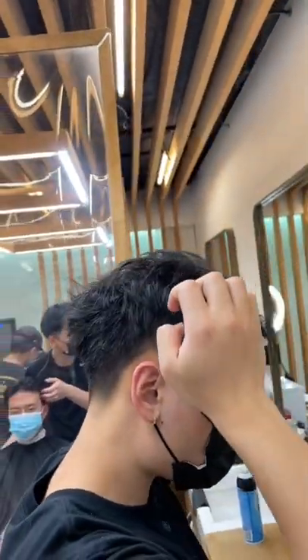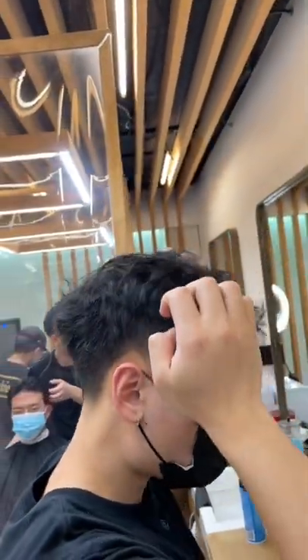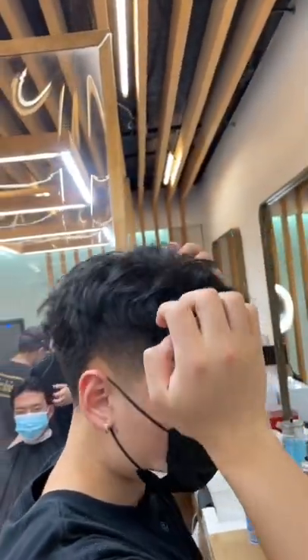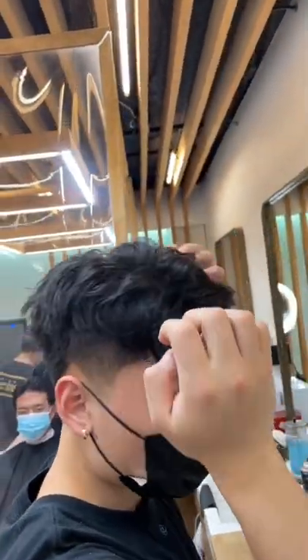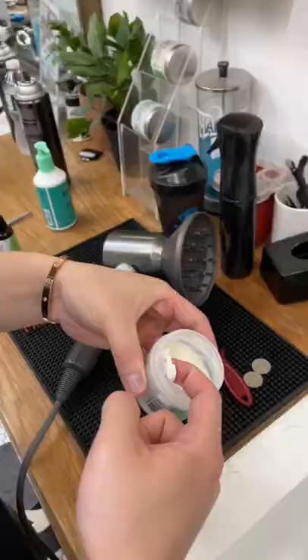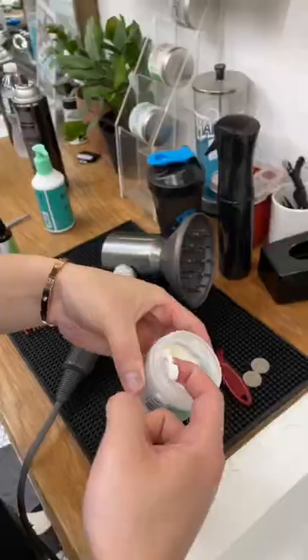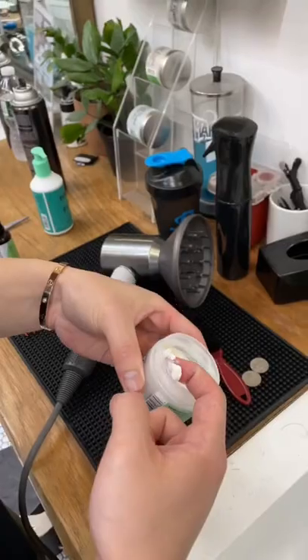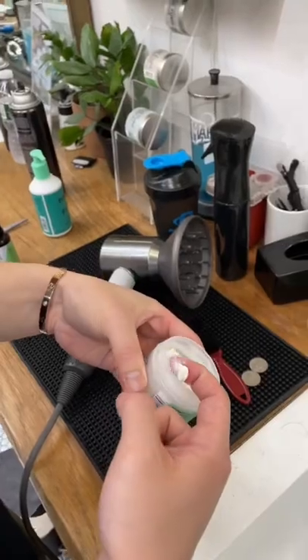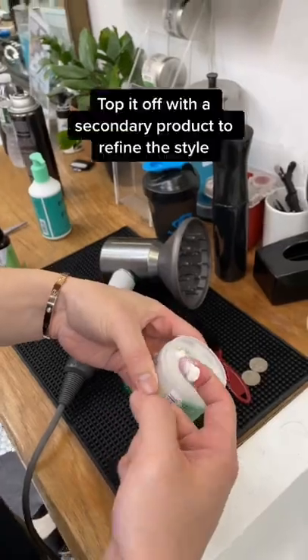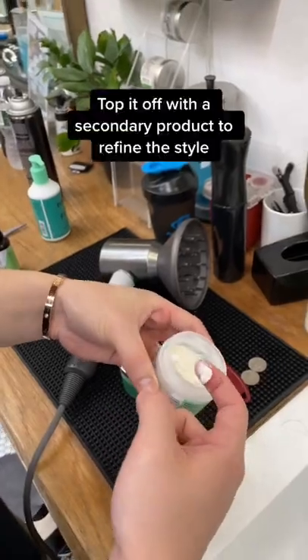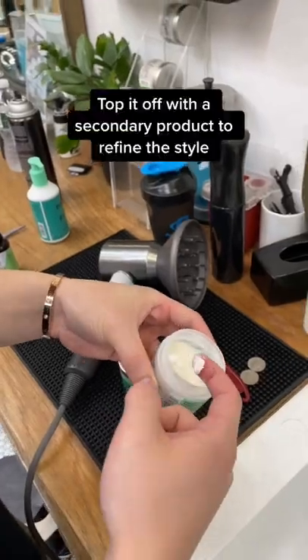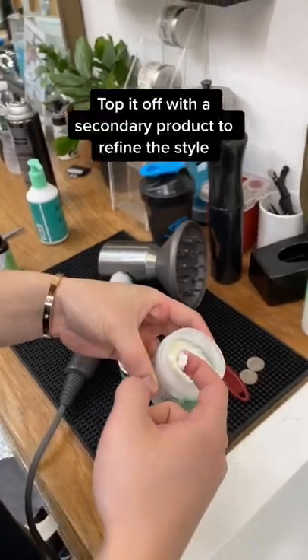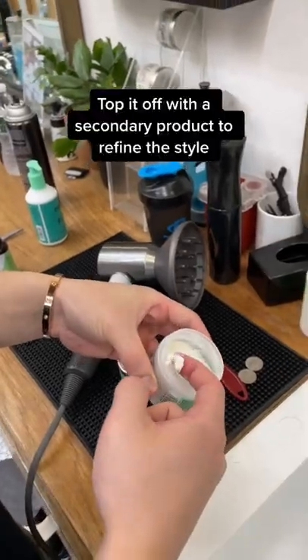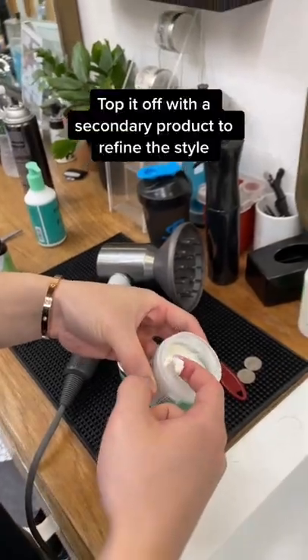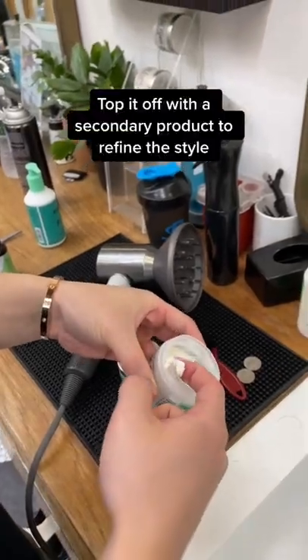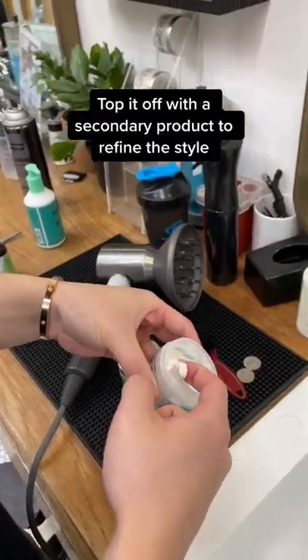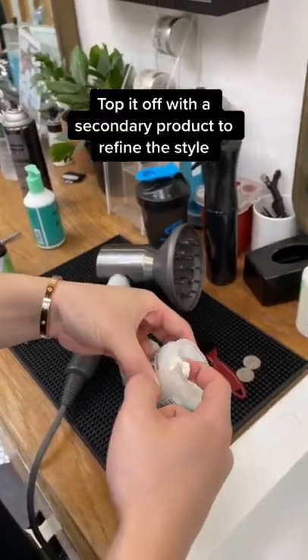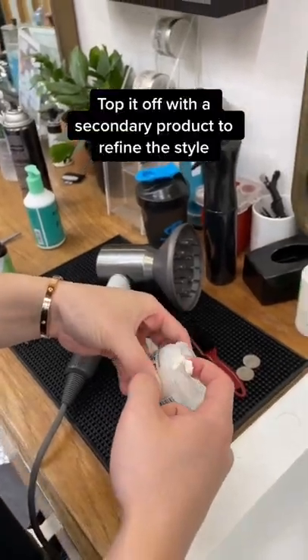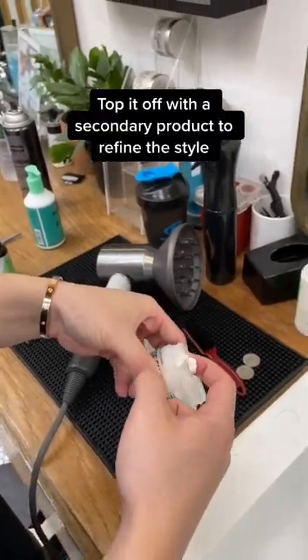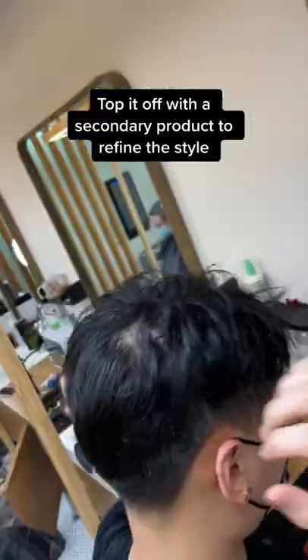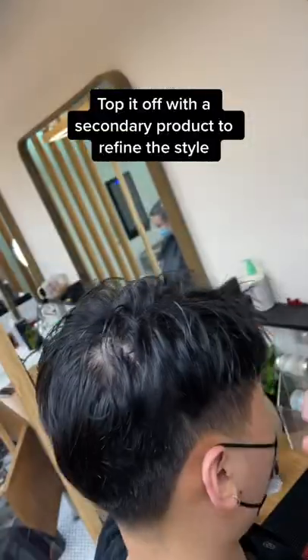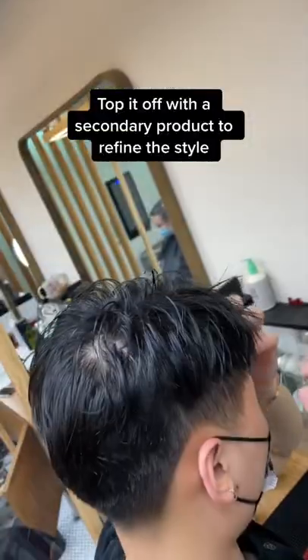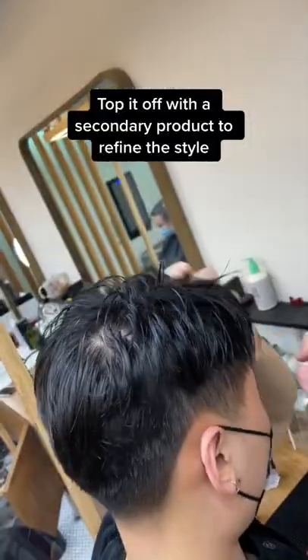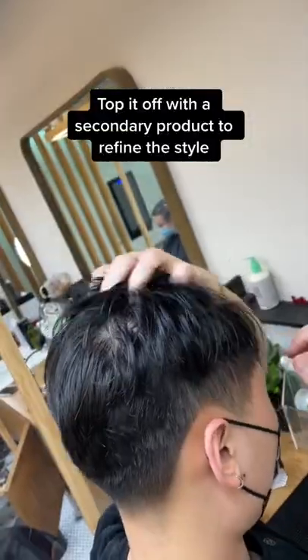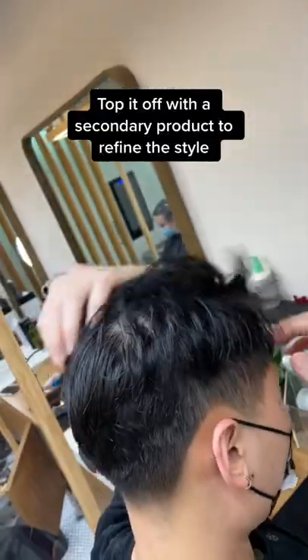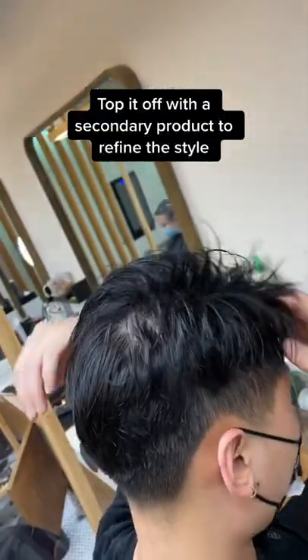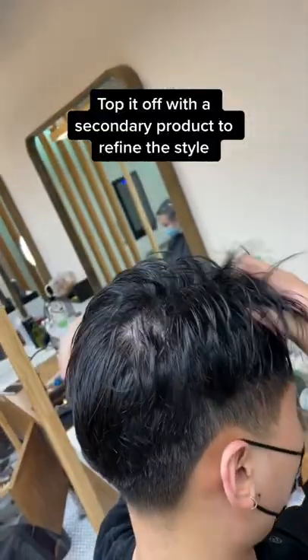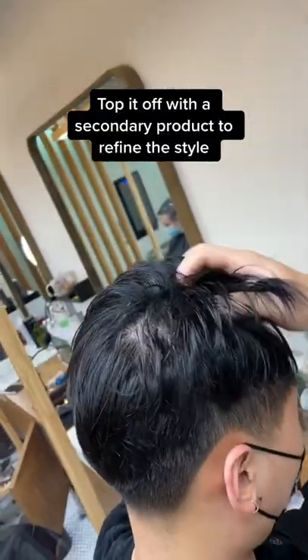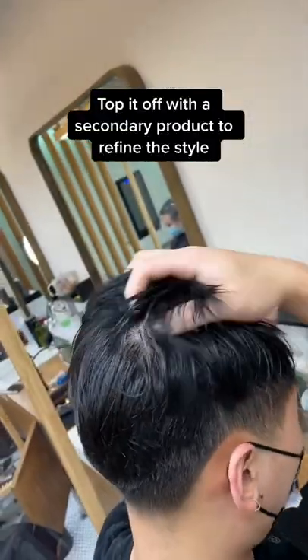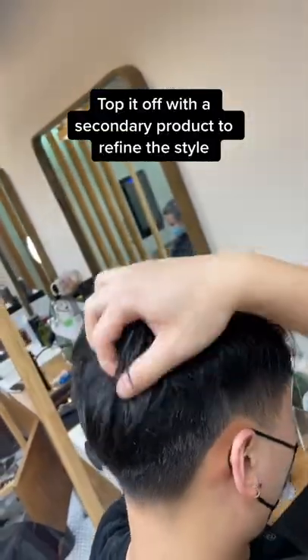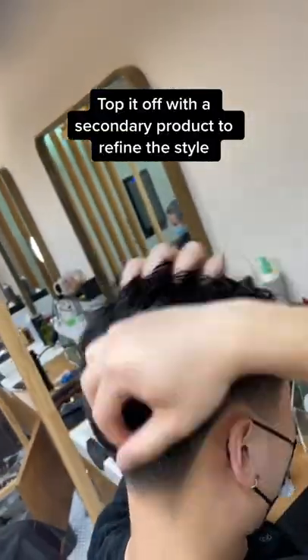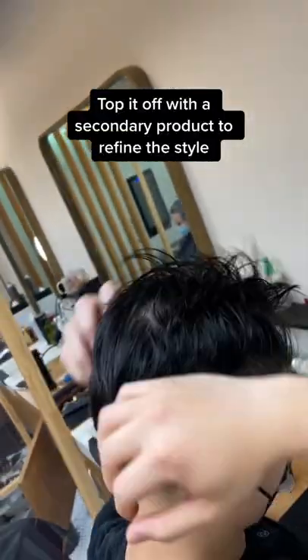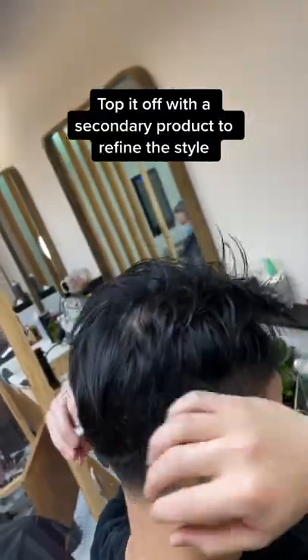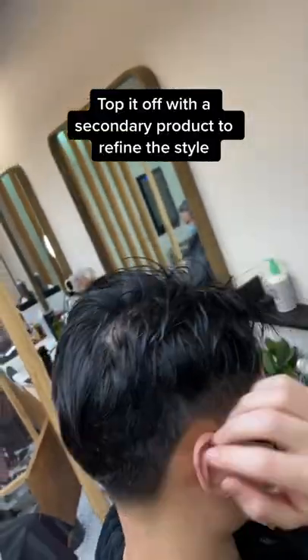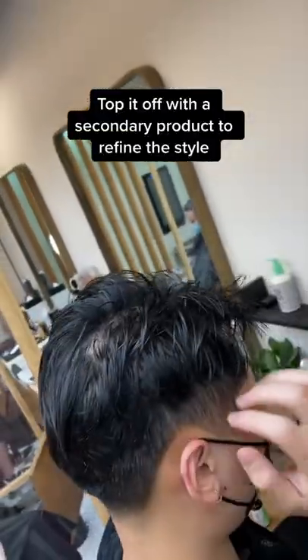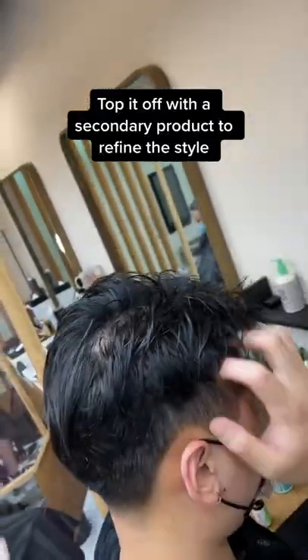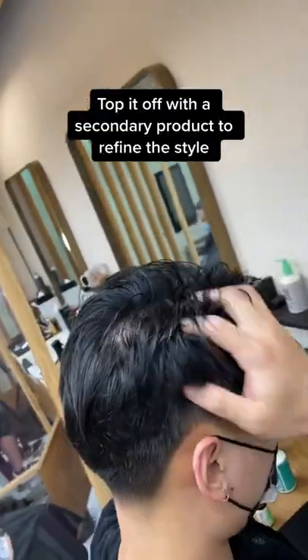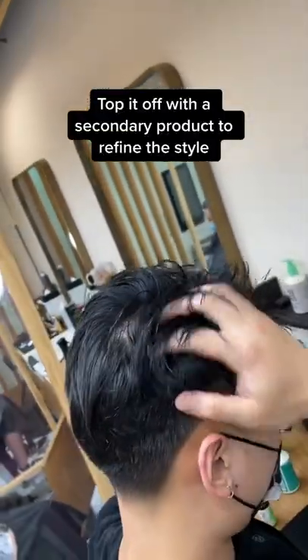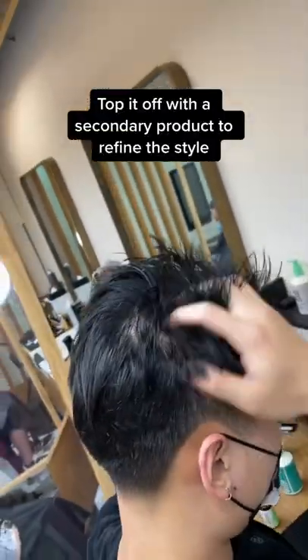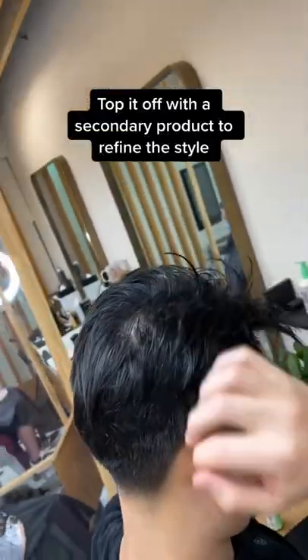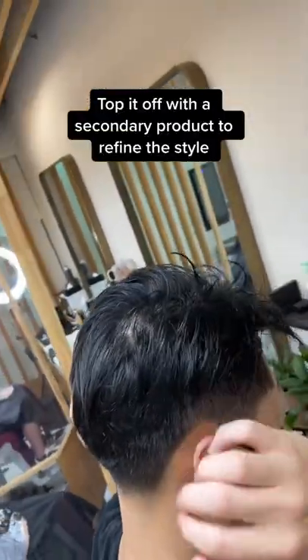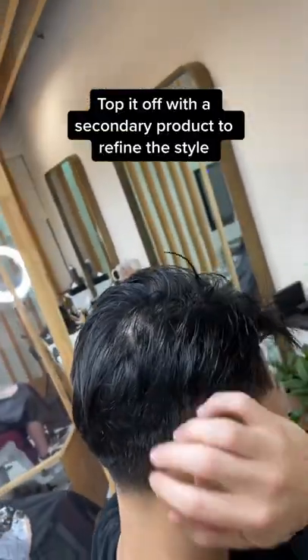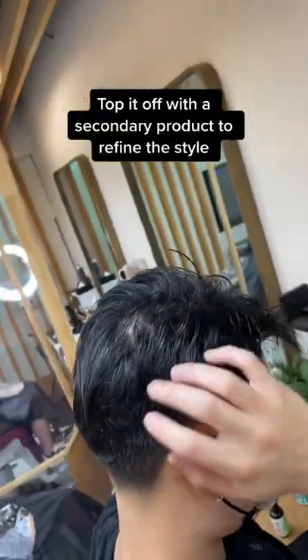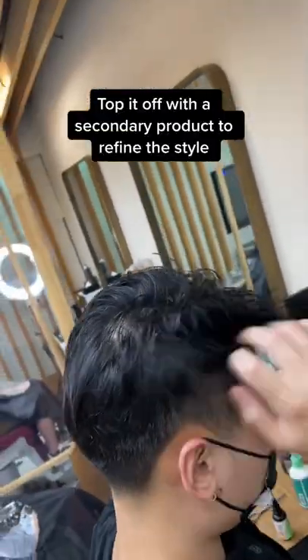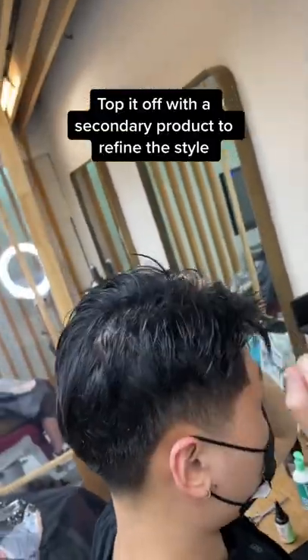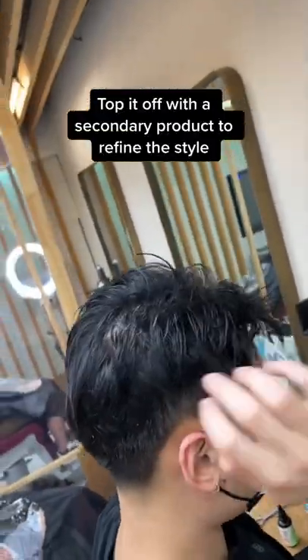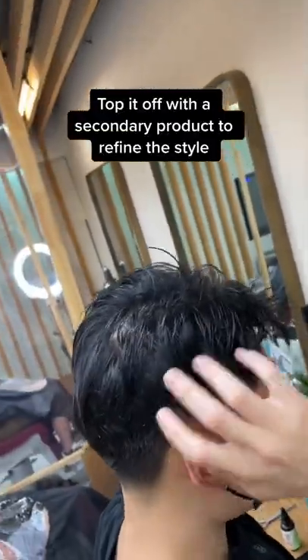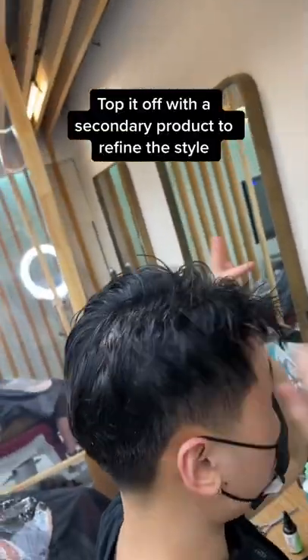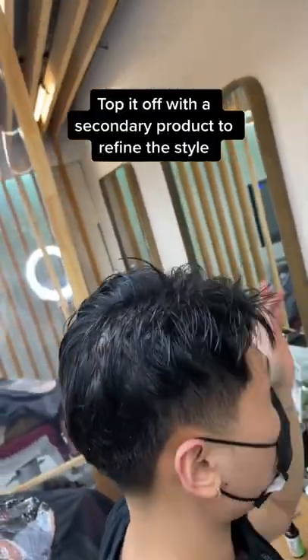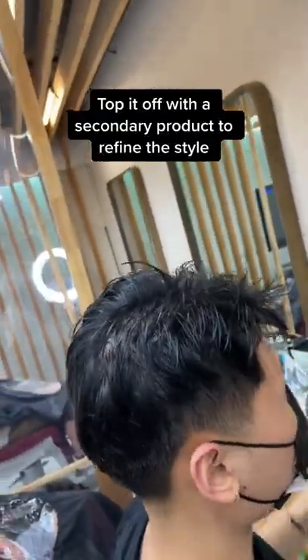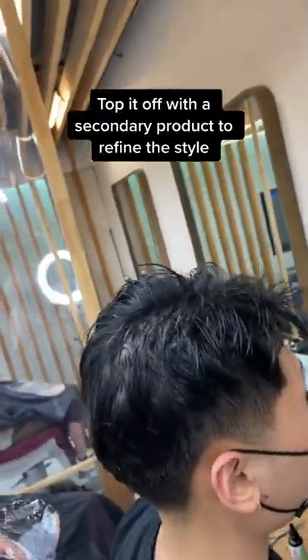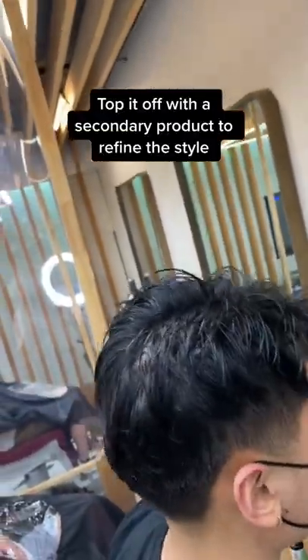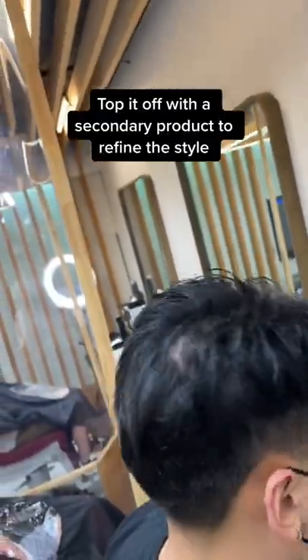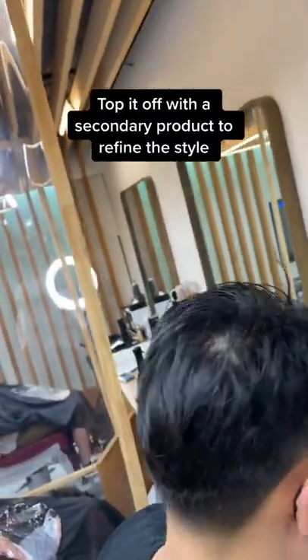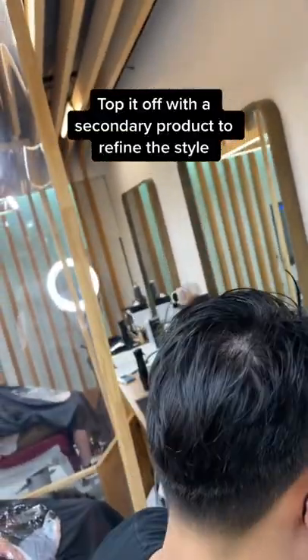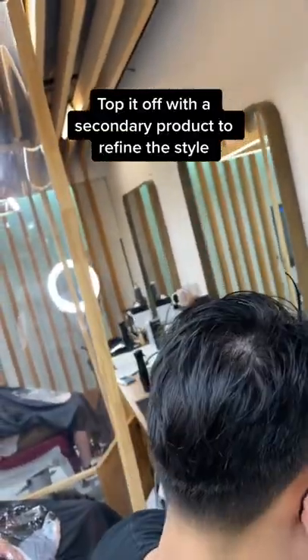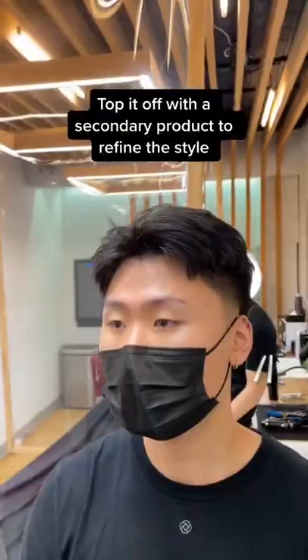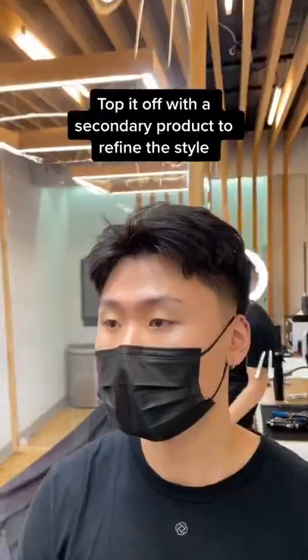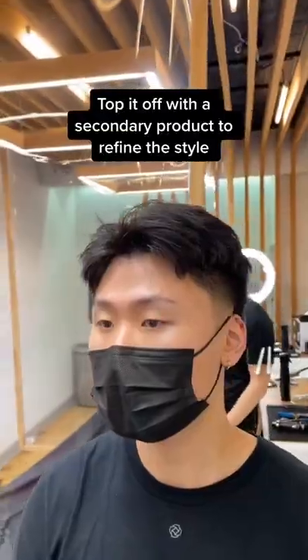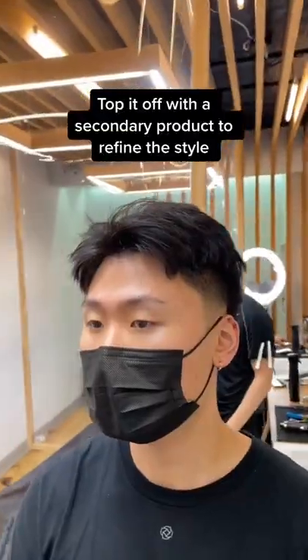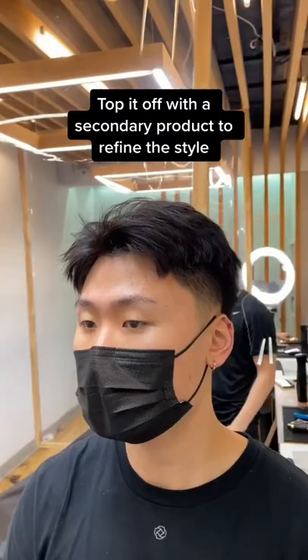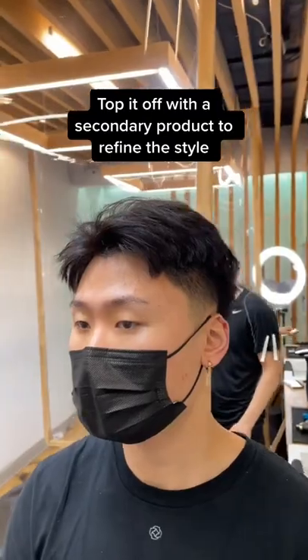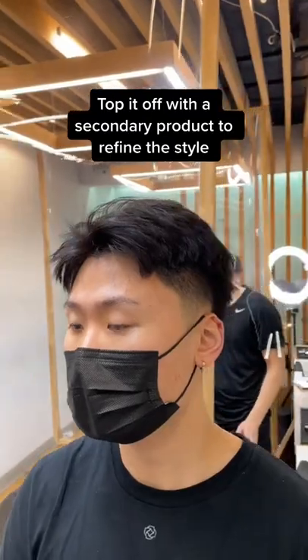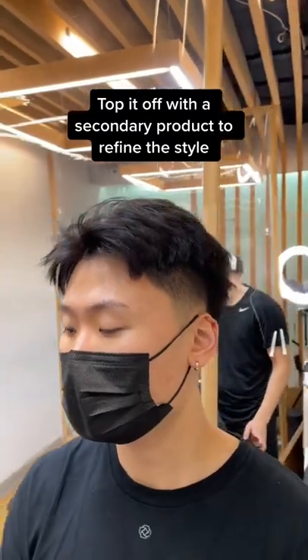After that, top it off with a secondary product — just a pinch should do it. Apply it to the hair, rework it with your fingers, and there you go fellas.